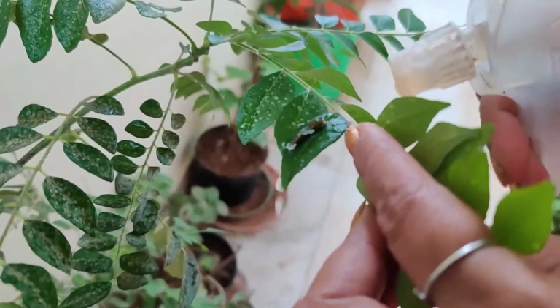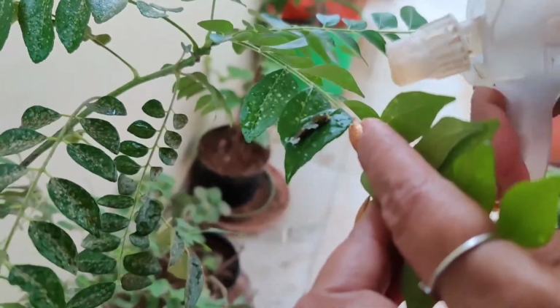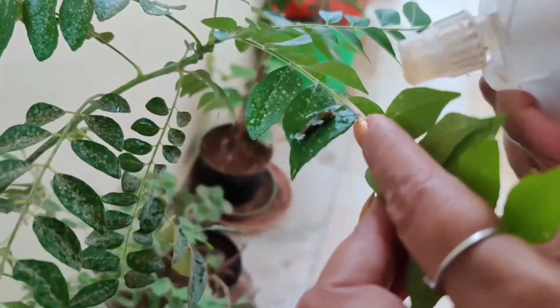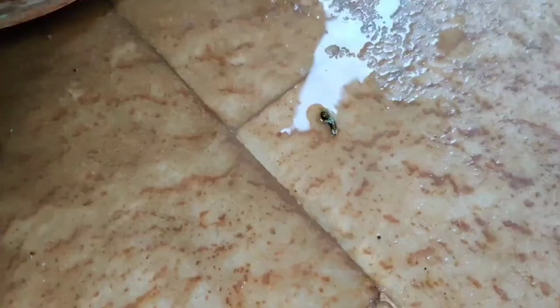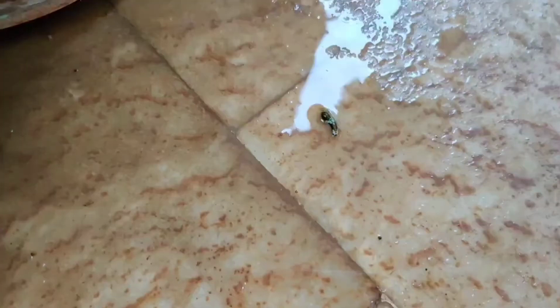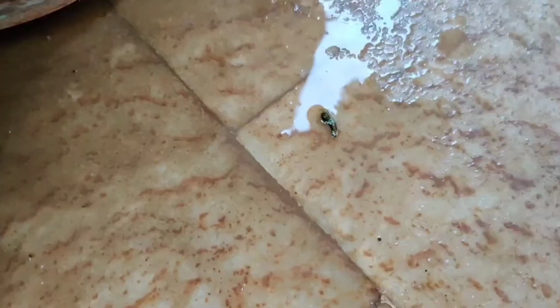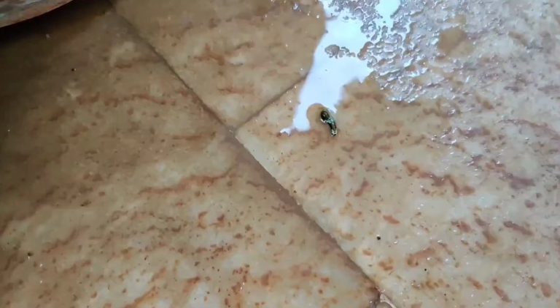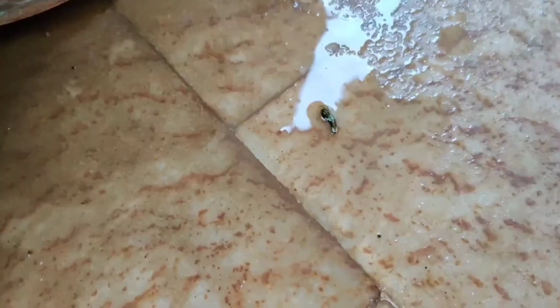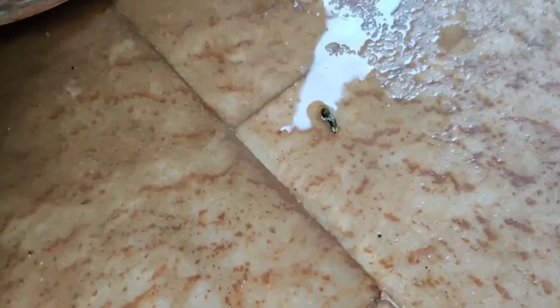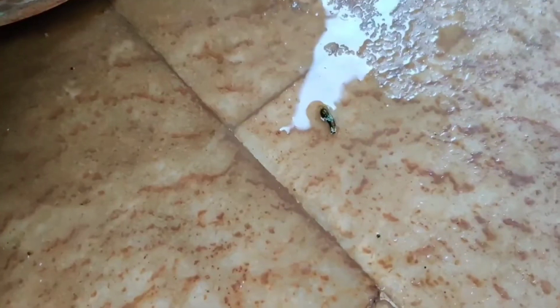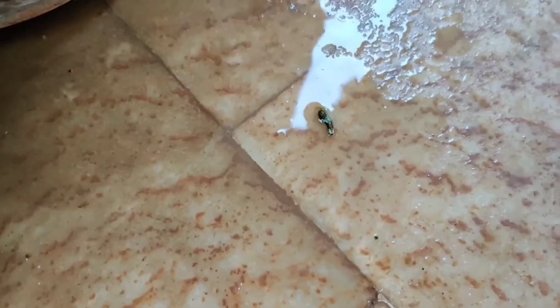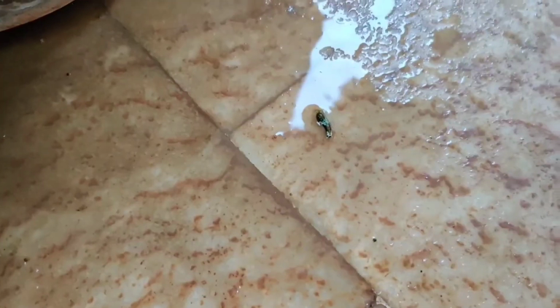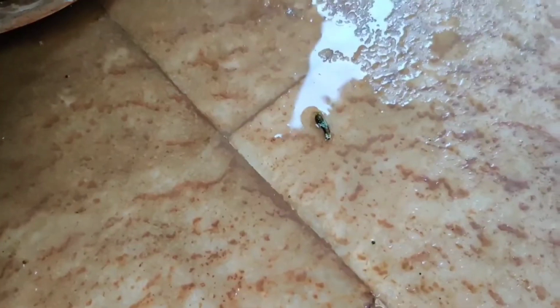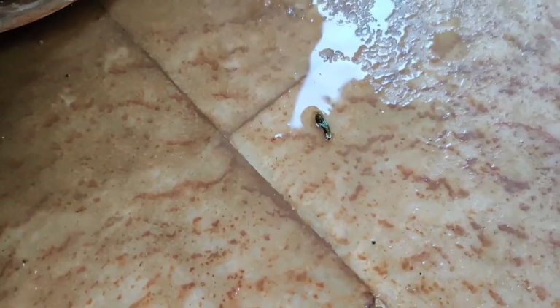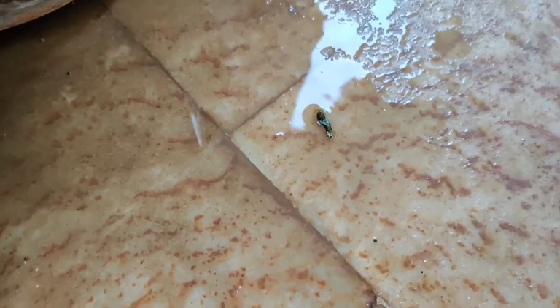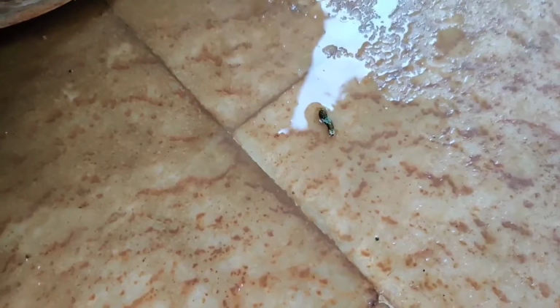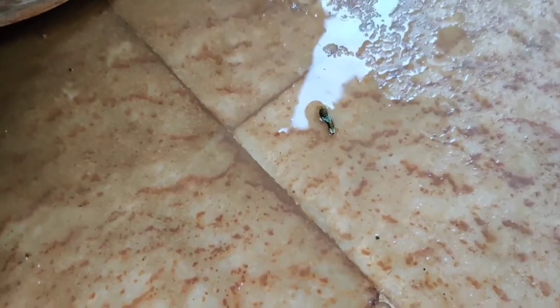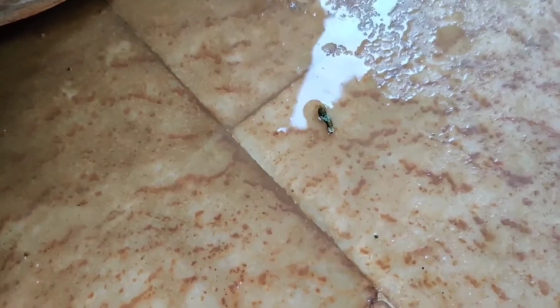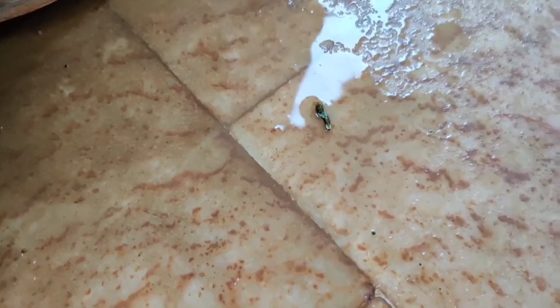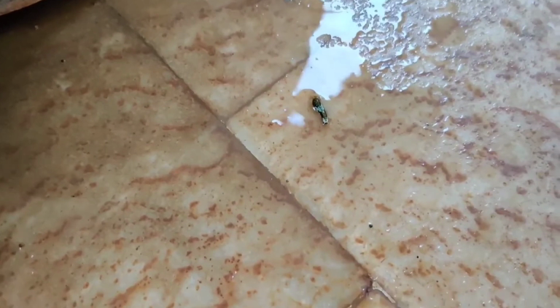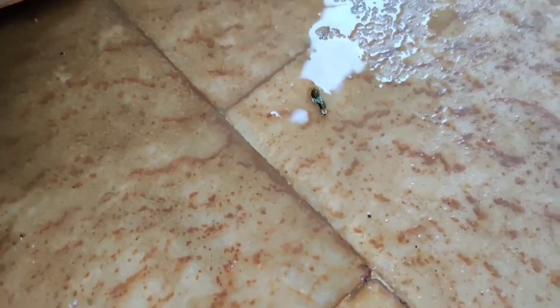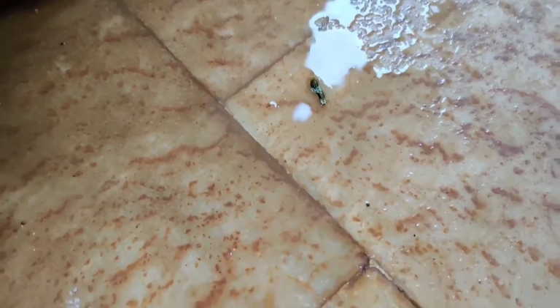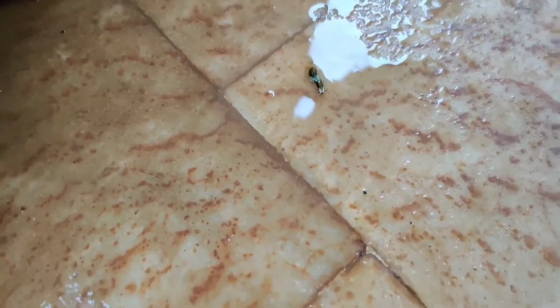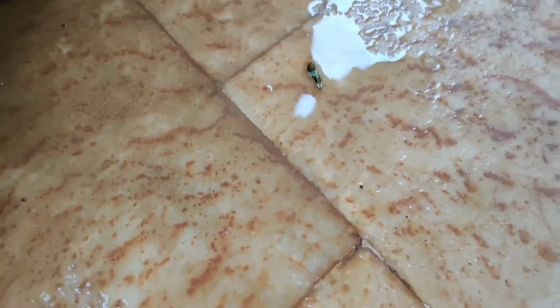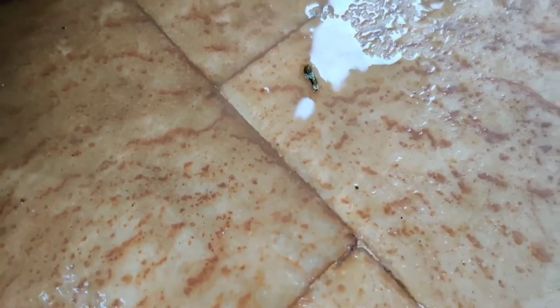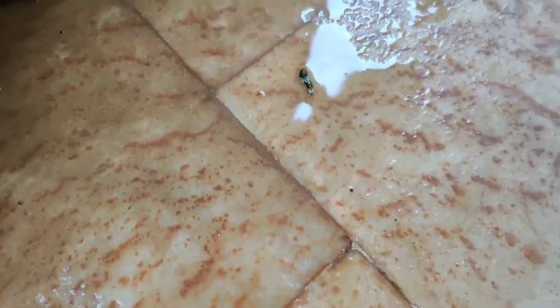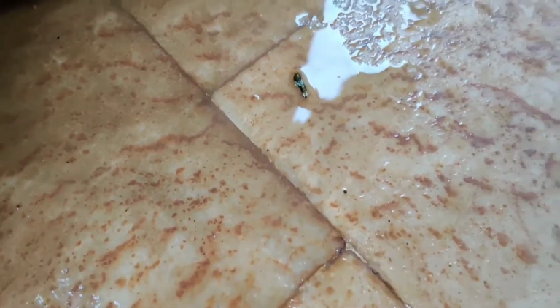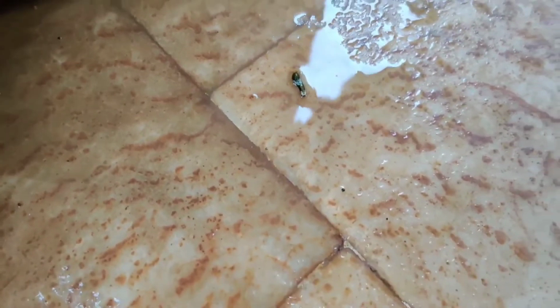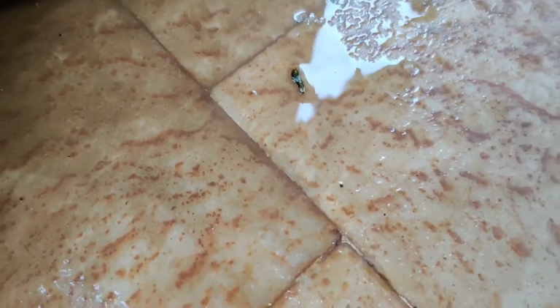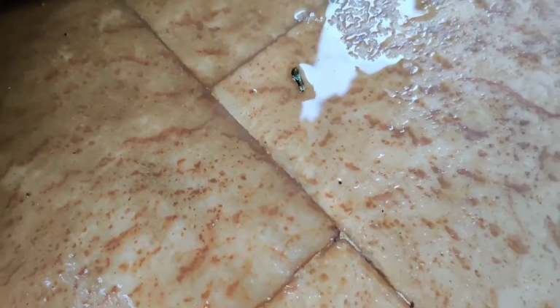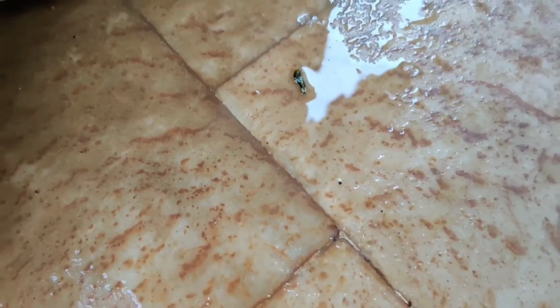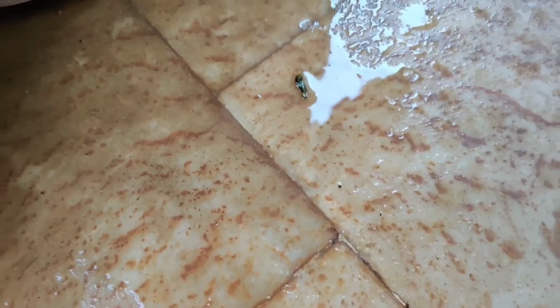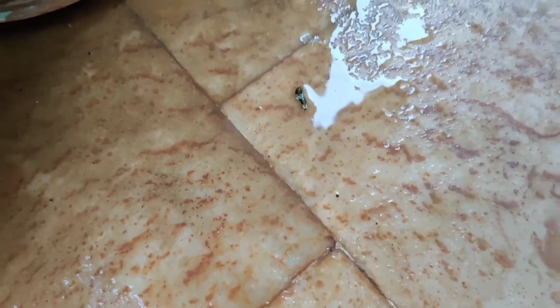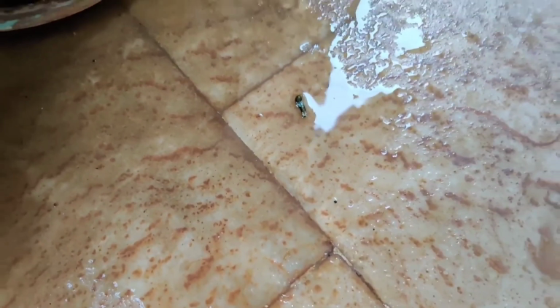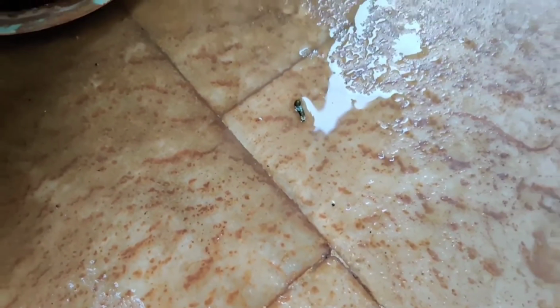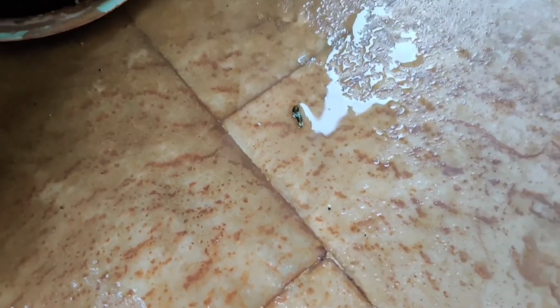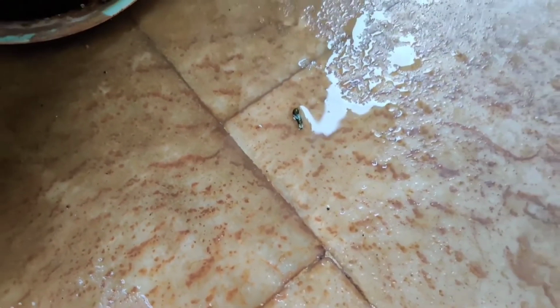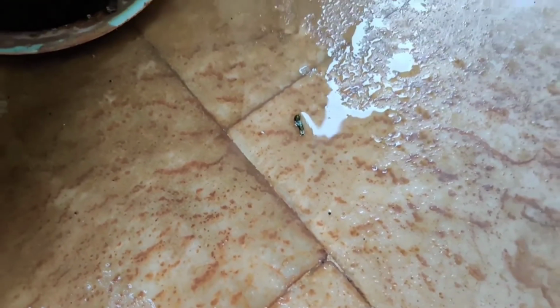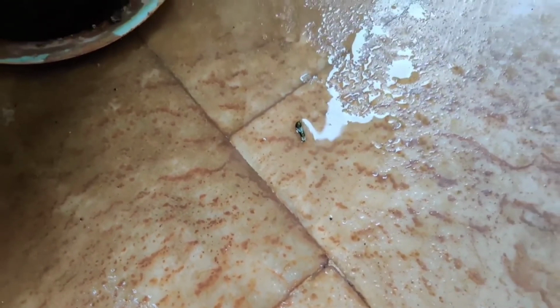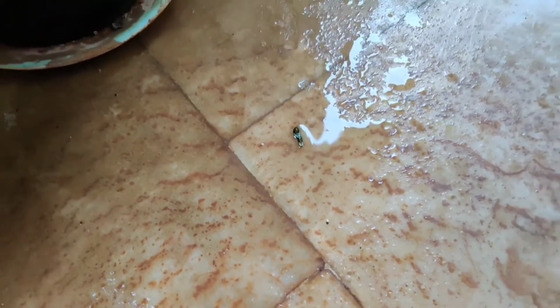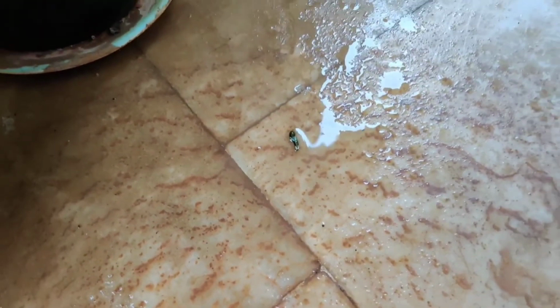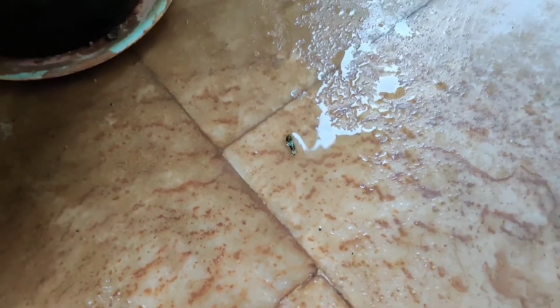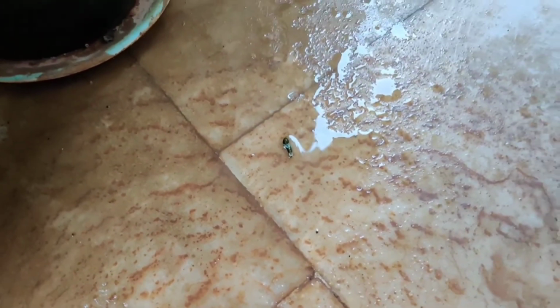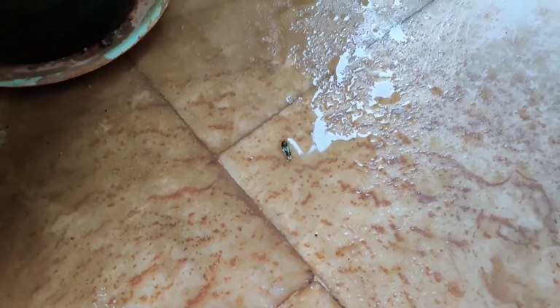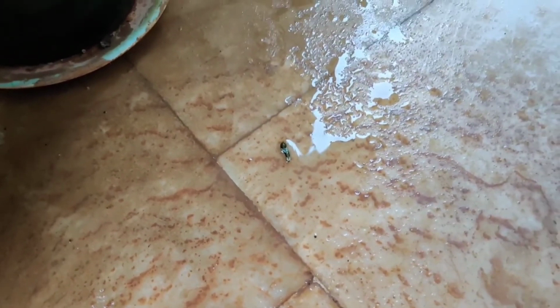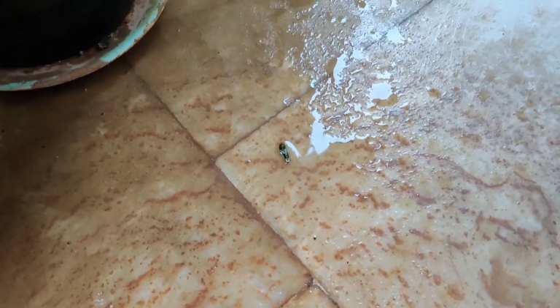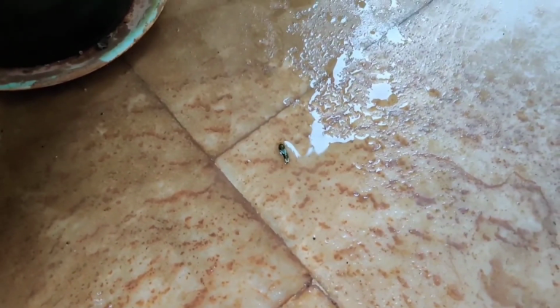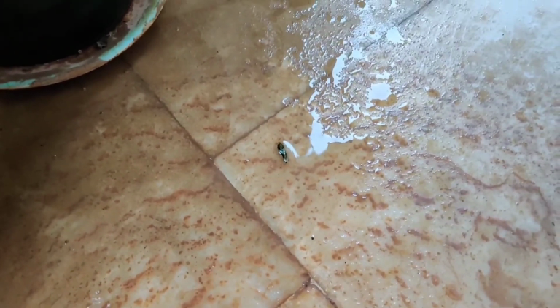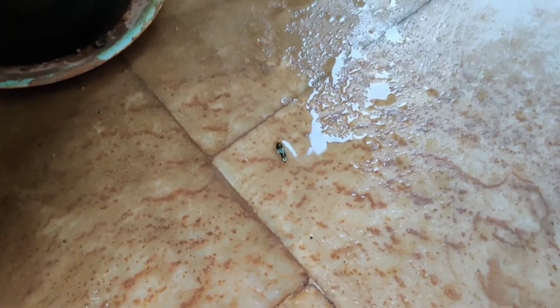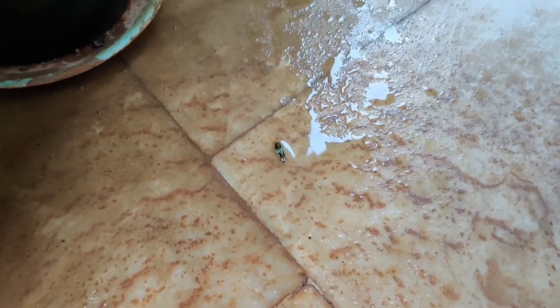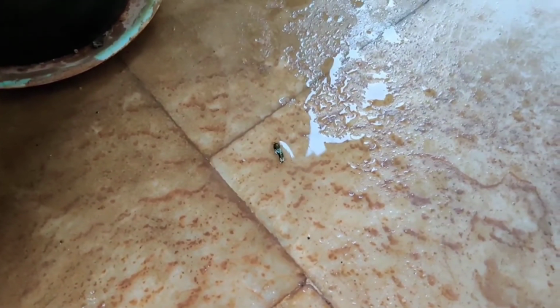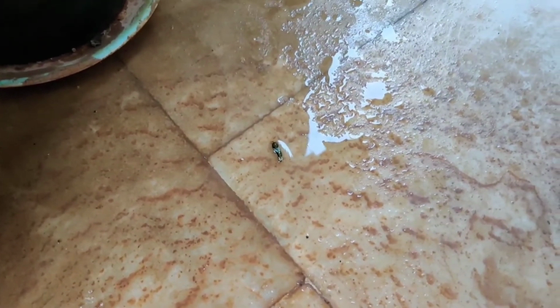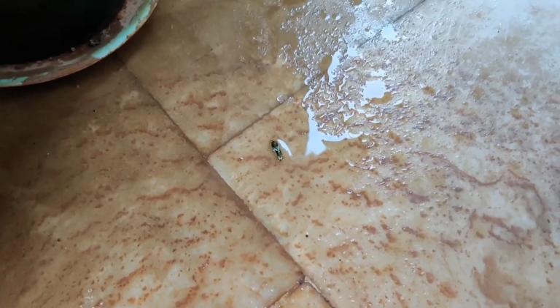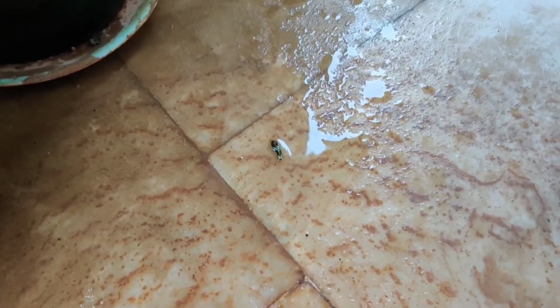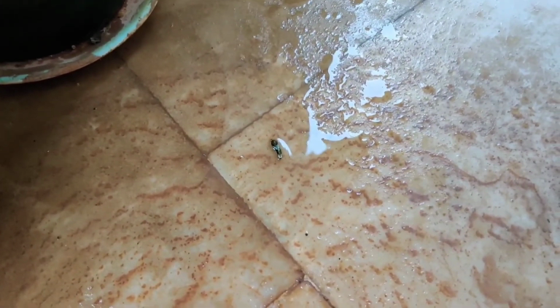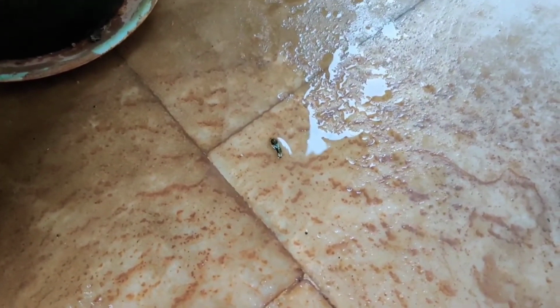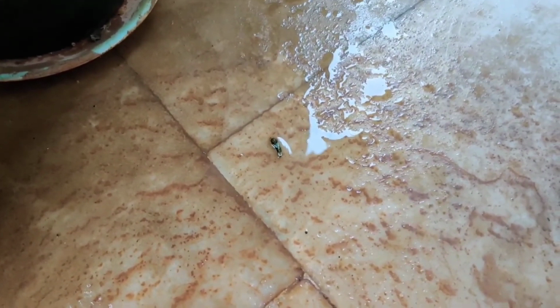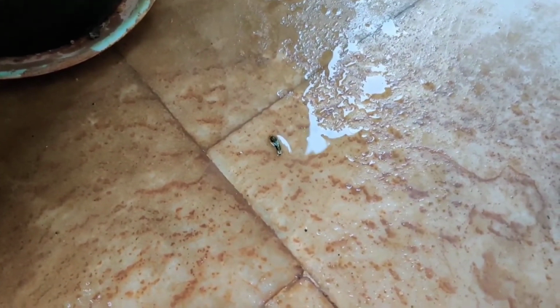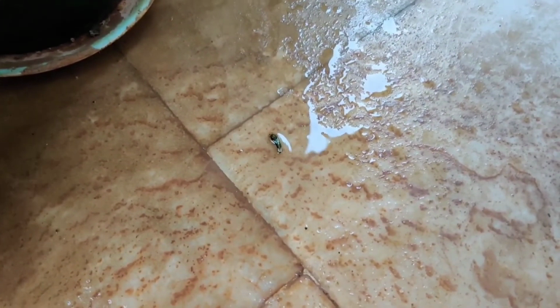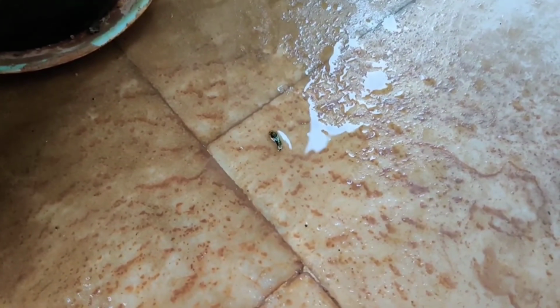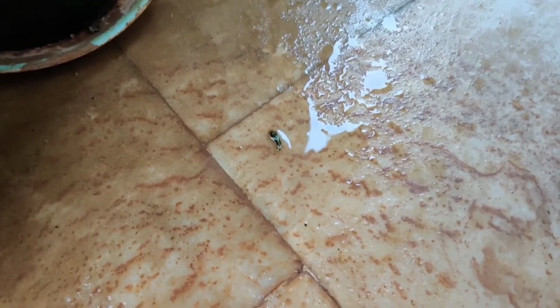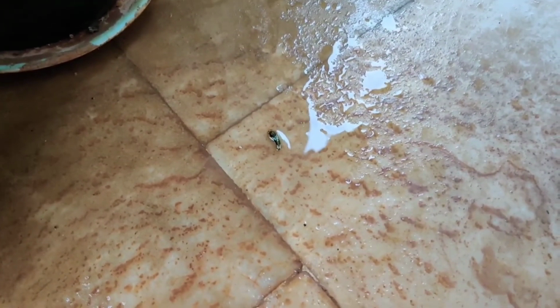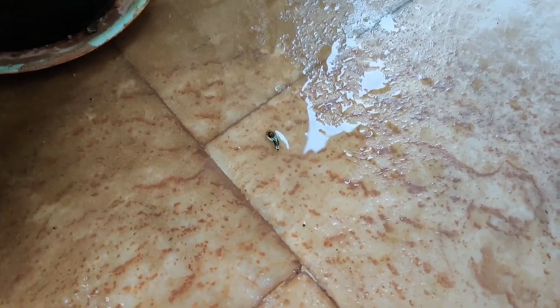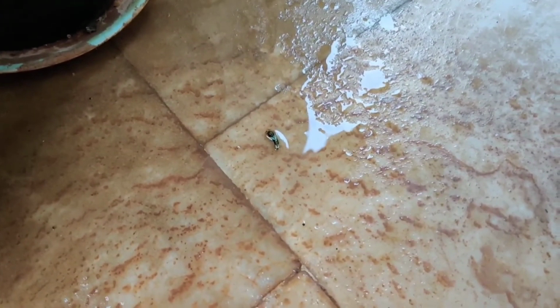I sprayed the water on the insect on the floor and waited. Within a few minutes it was dead.